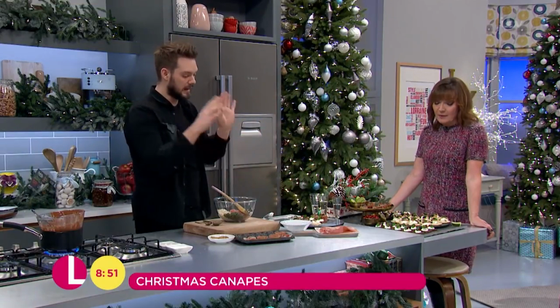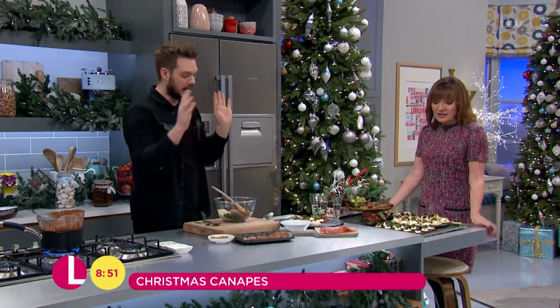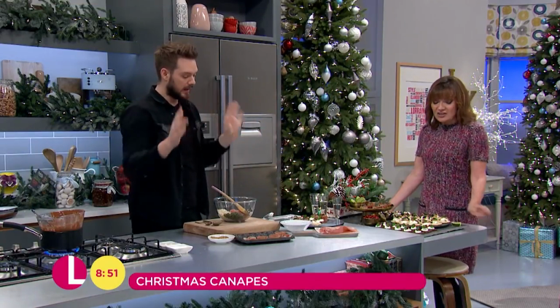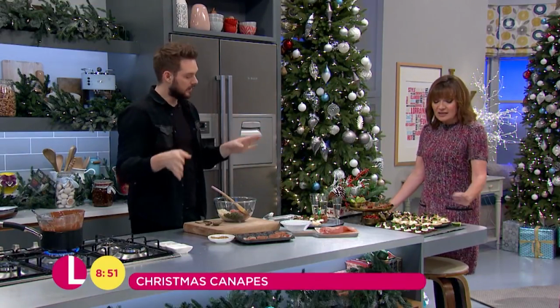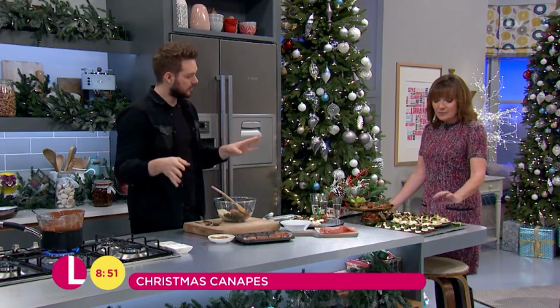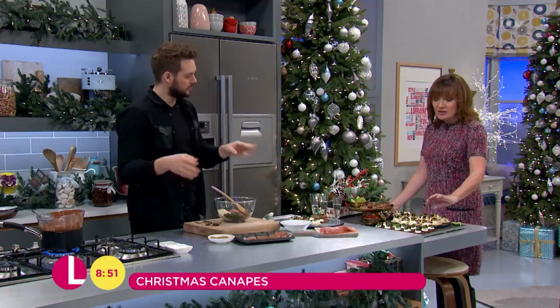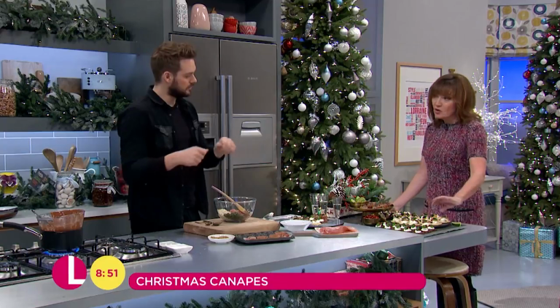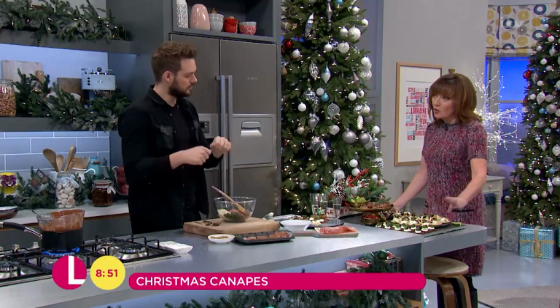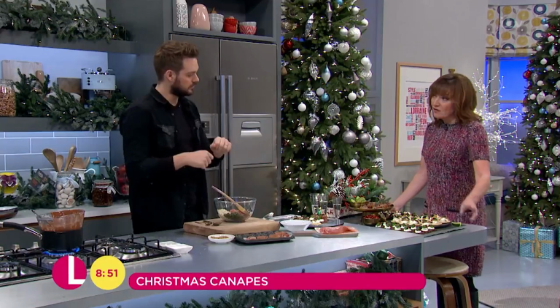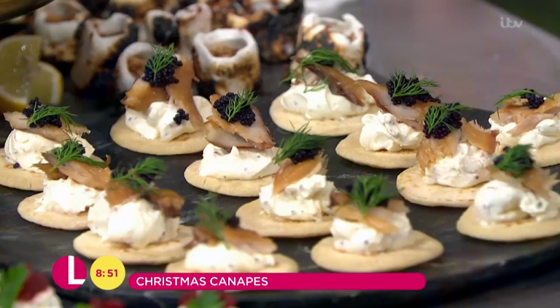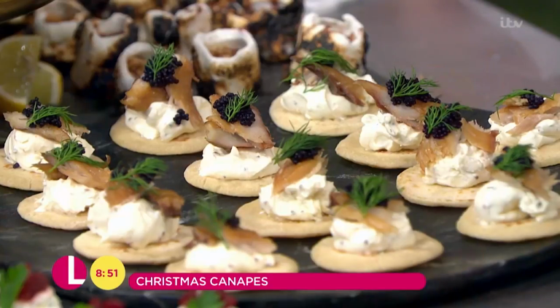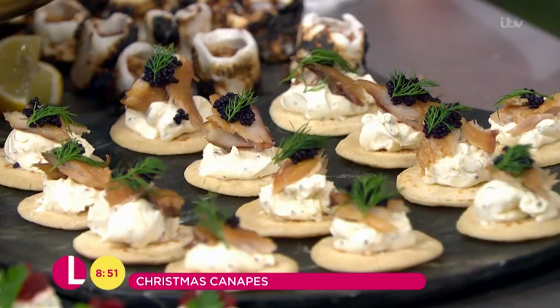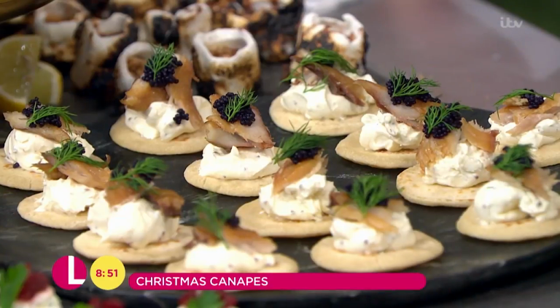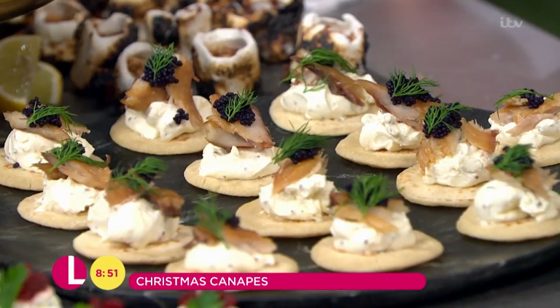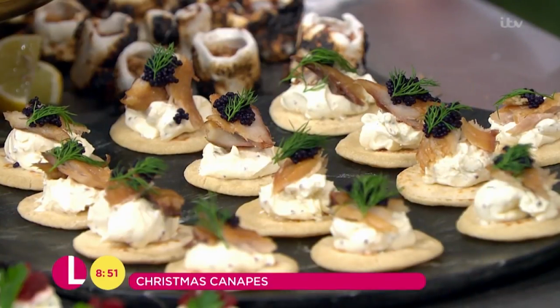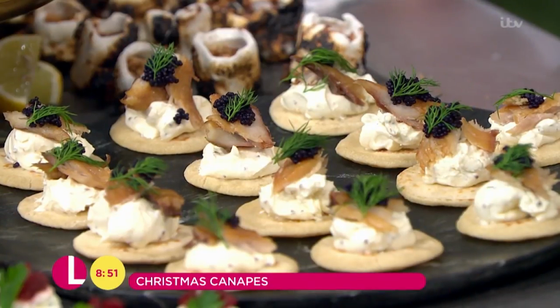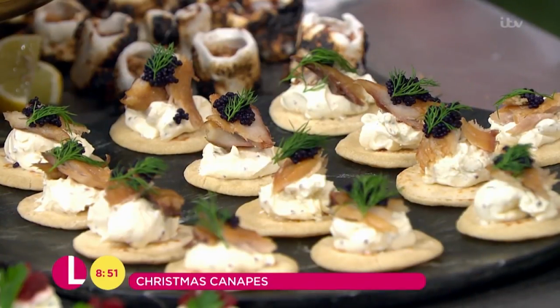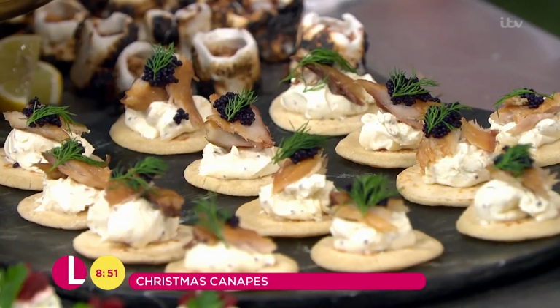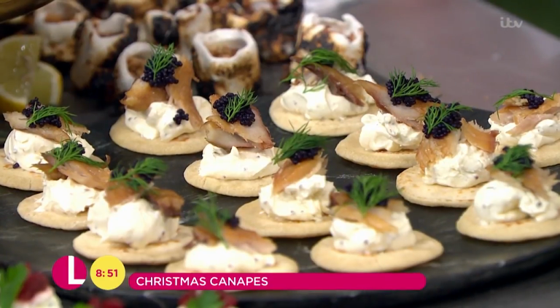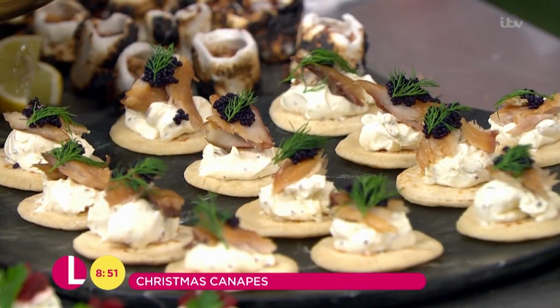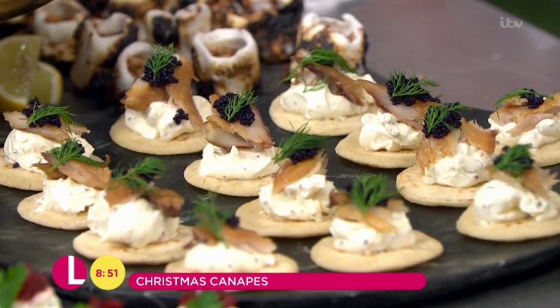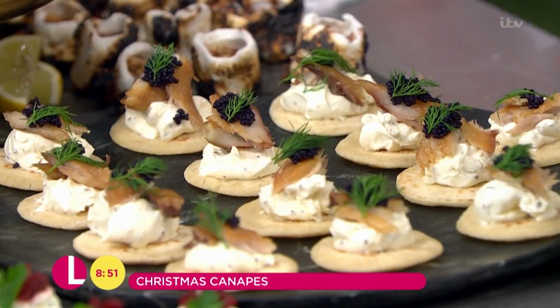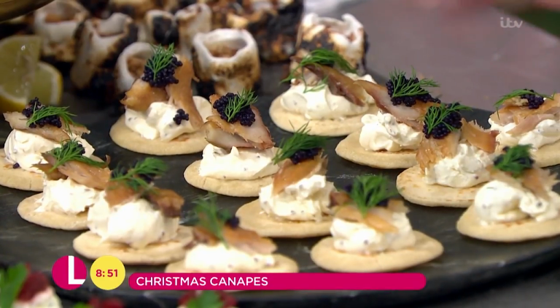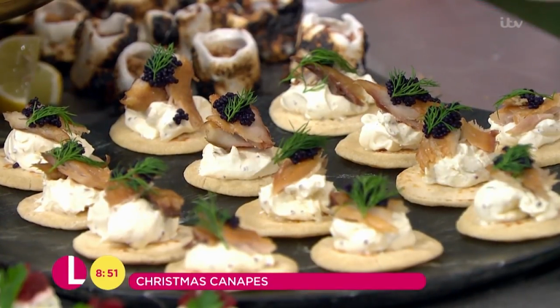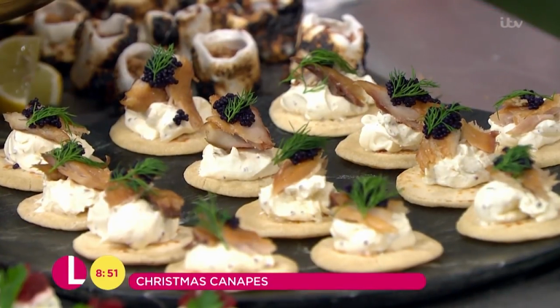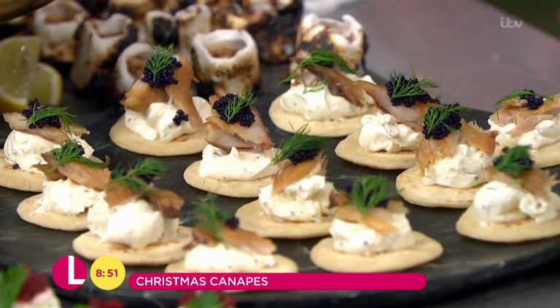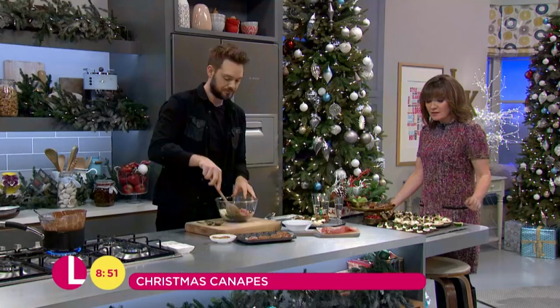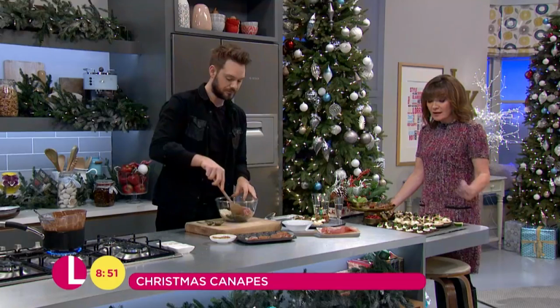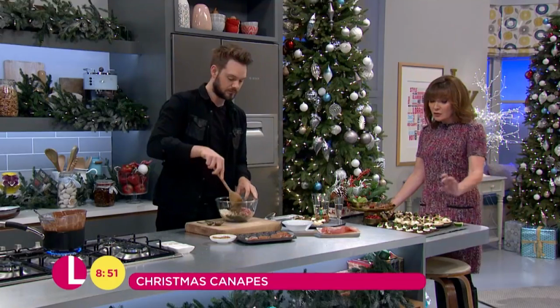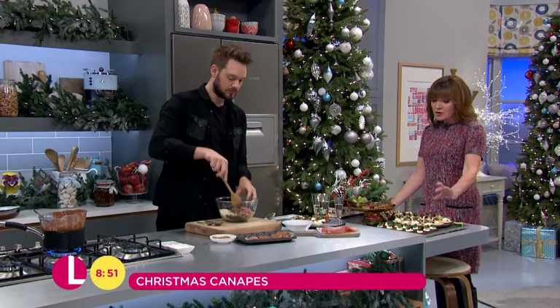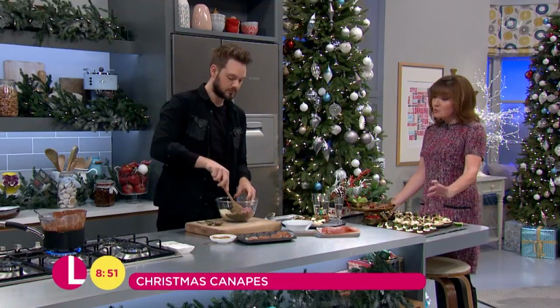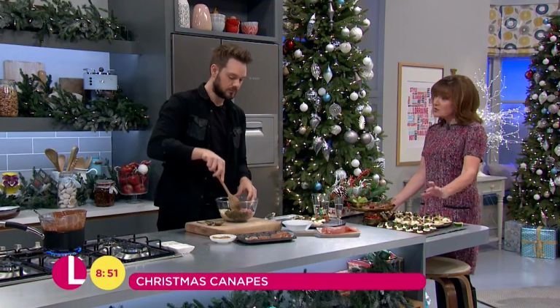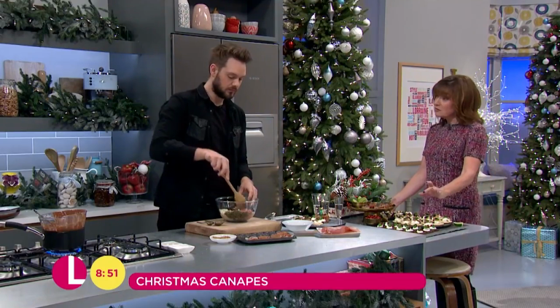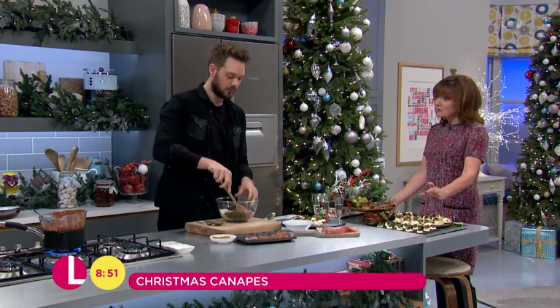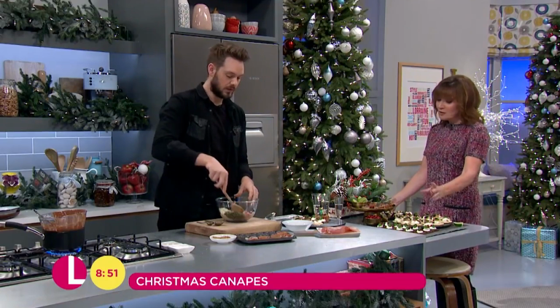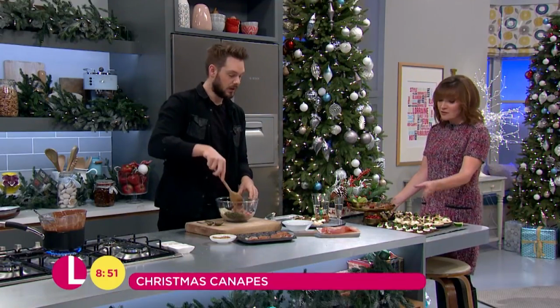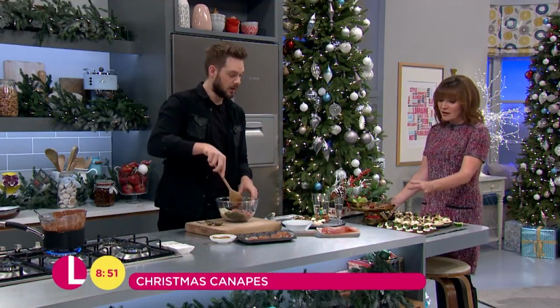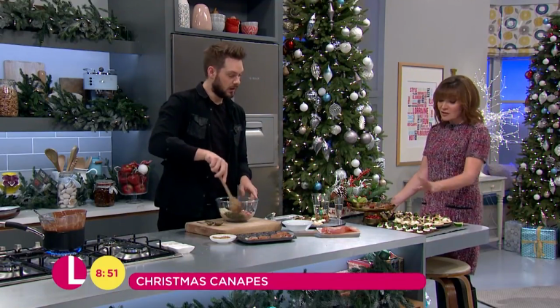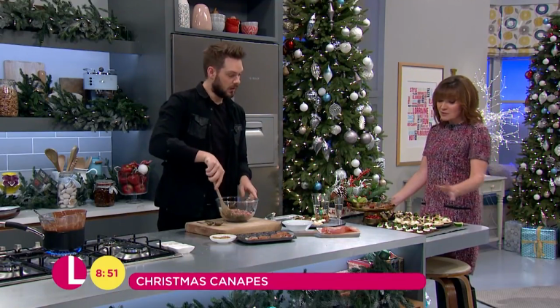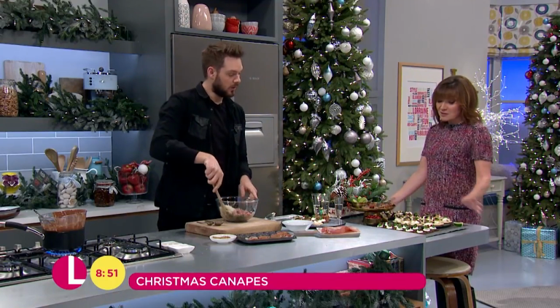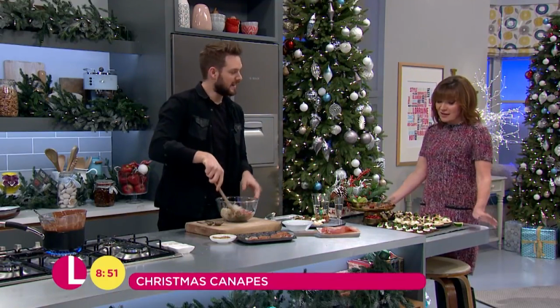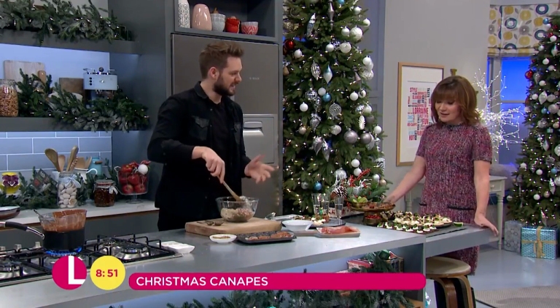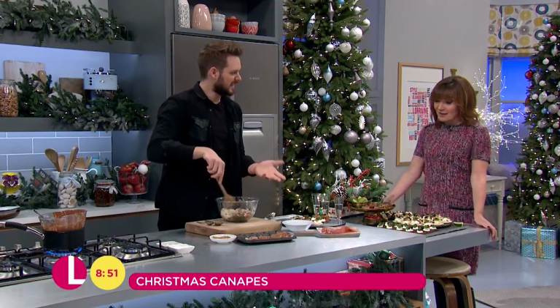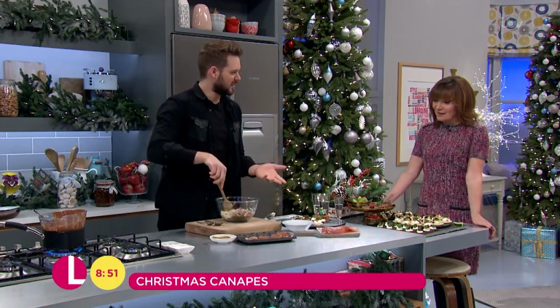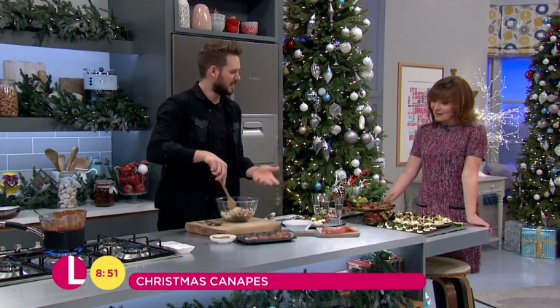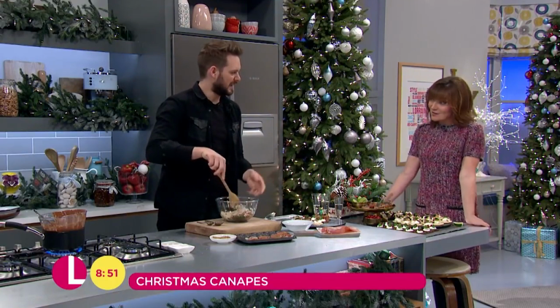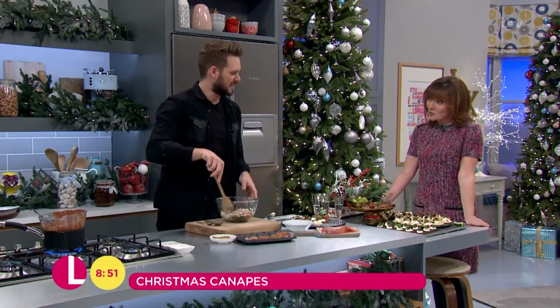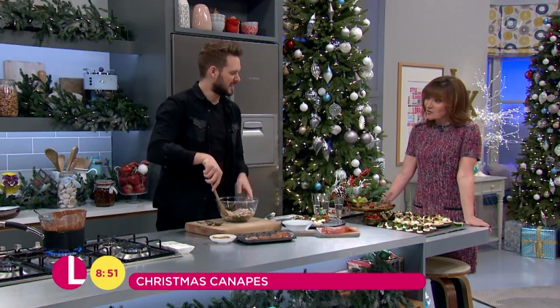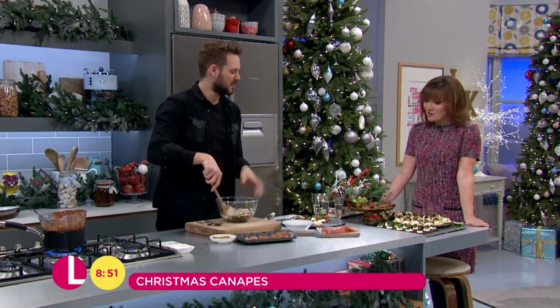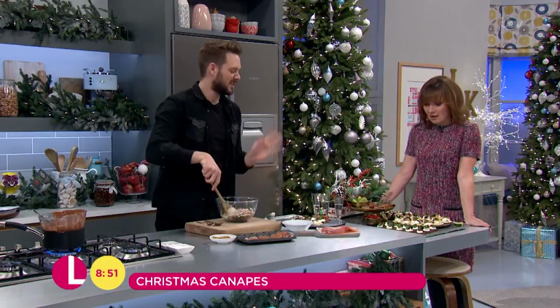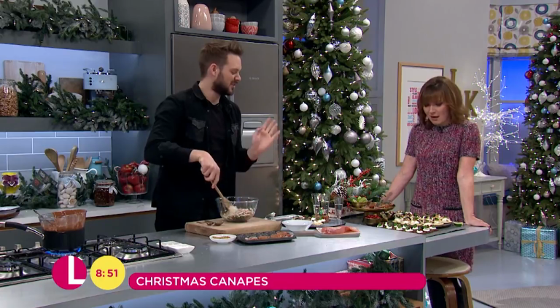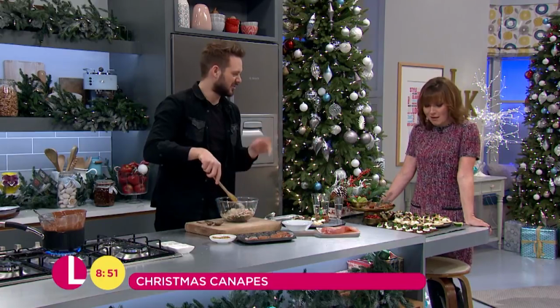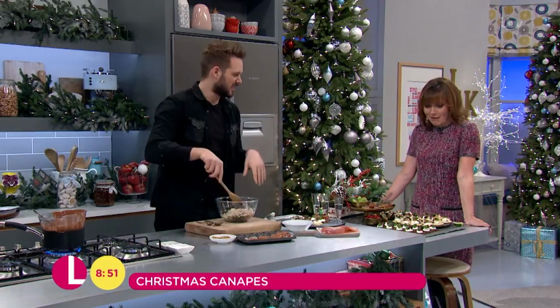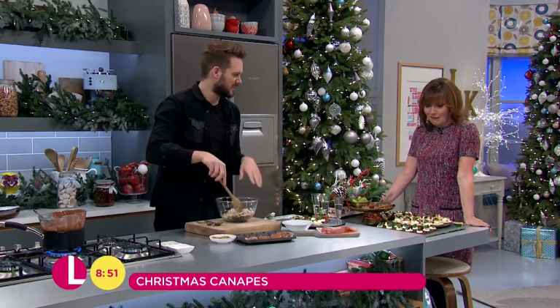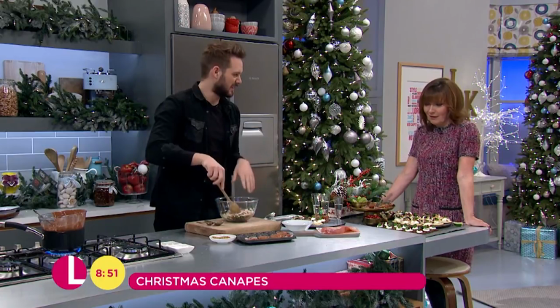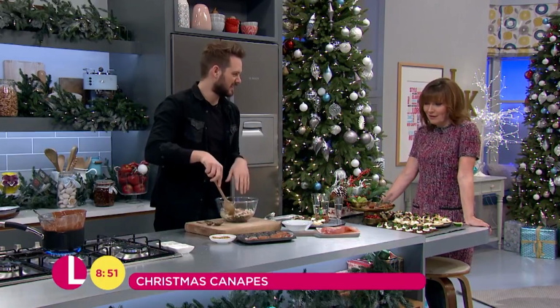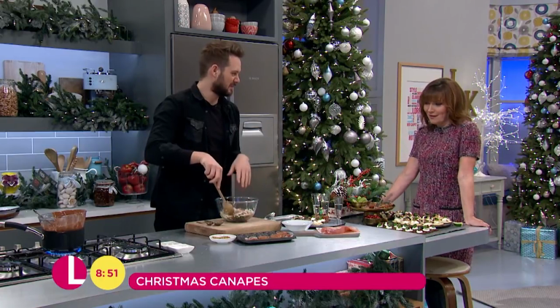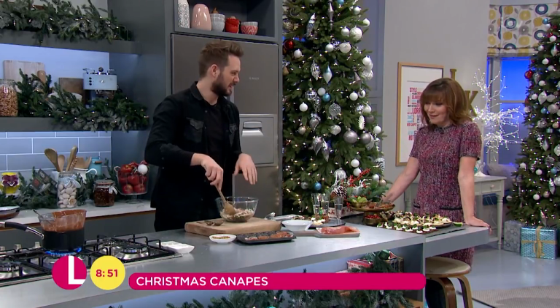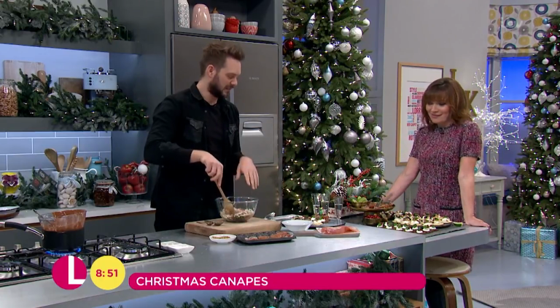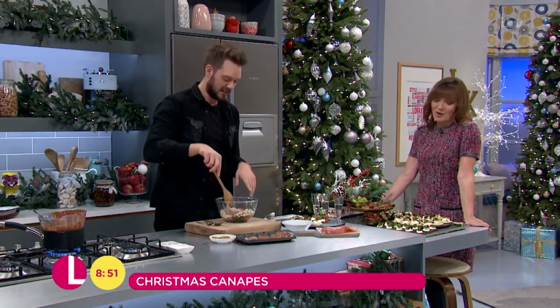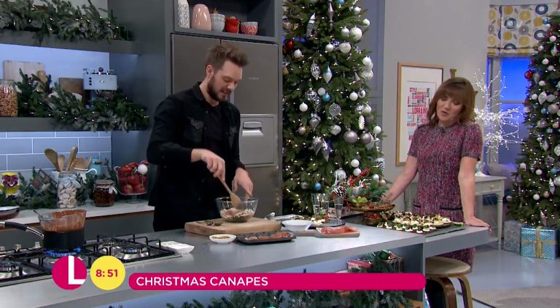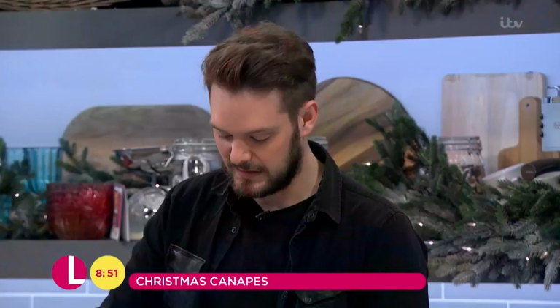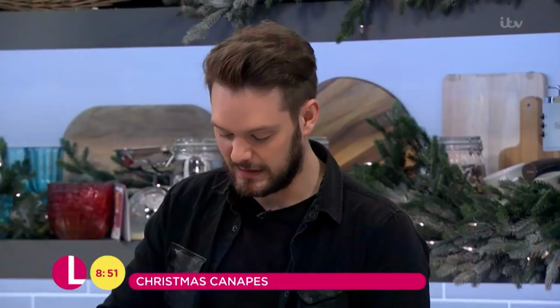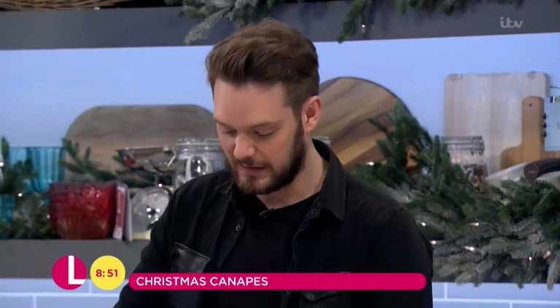I may just take the beetroot off of that, because I'm not a huge fan. You're not a fan of beetroot? It looks beautiful. It looks very Christmas-y, I think. Well, that's all that matters, because when you're drunk as well, it doesn't matter what it tastes like.